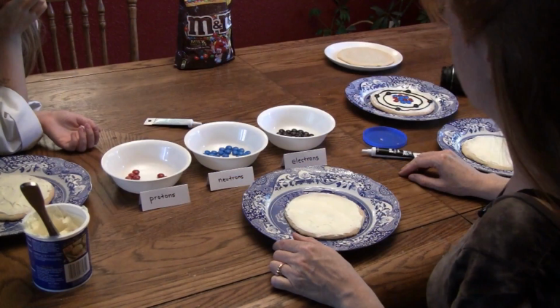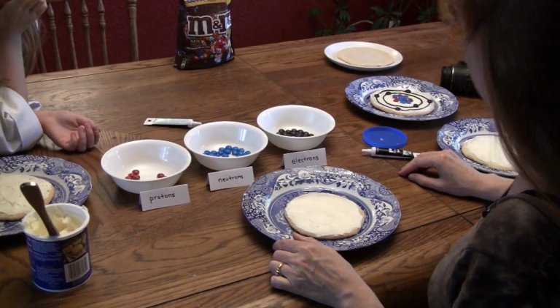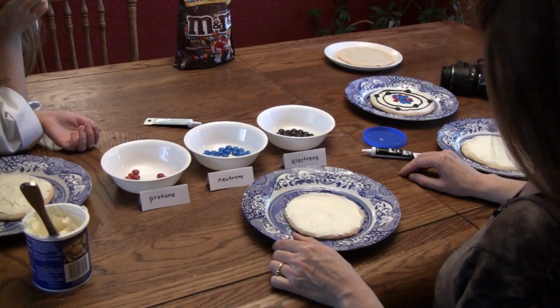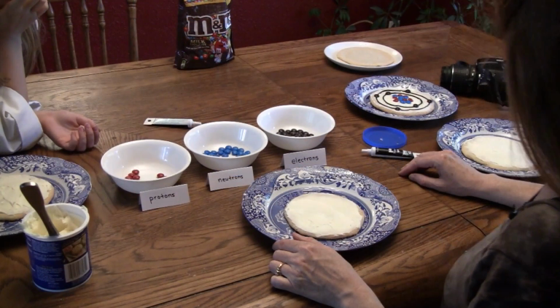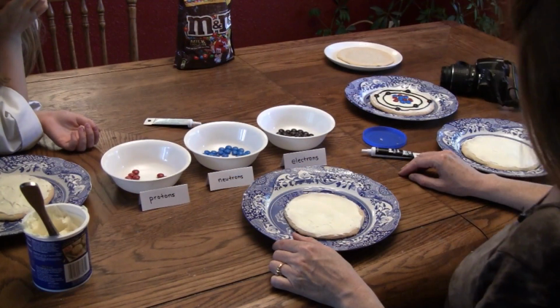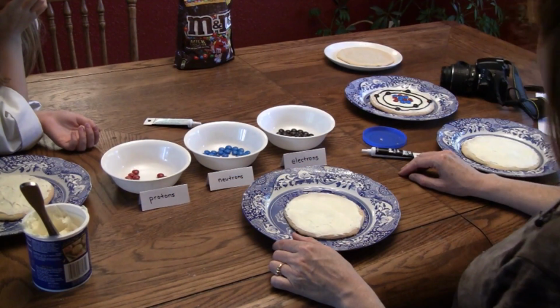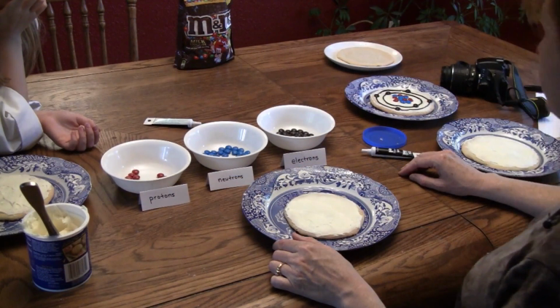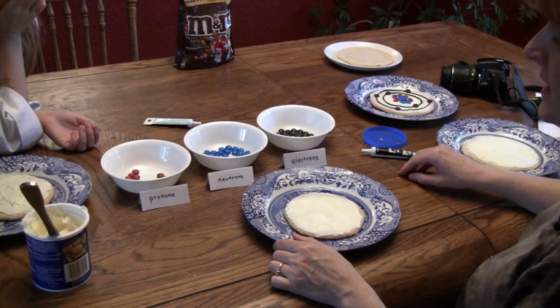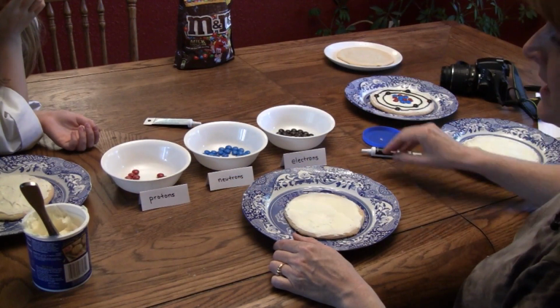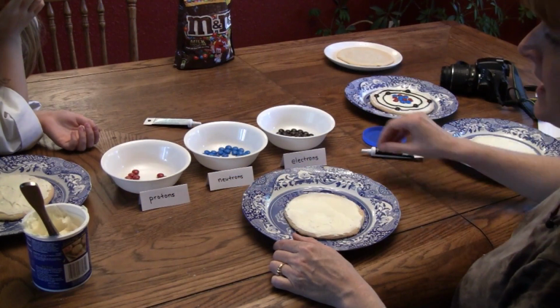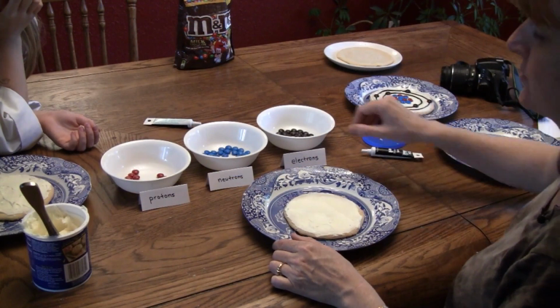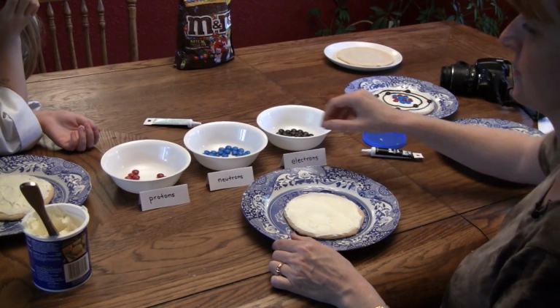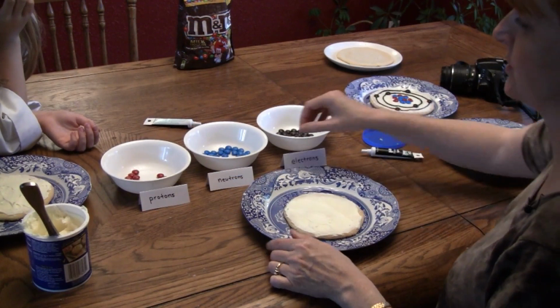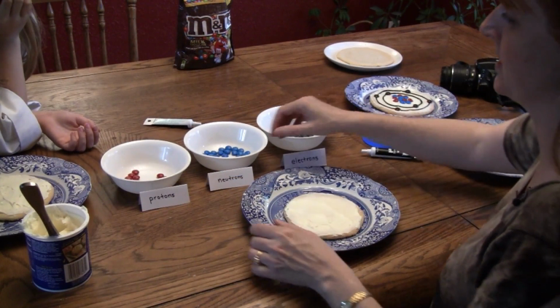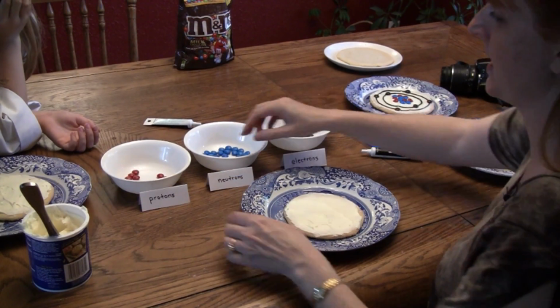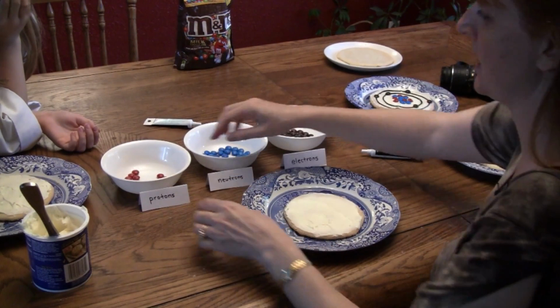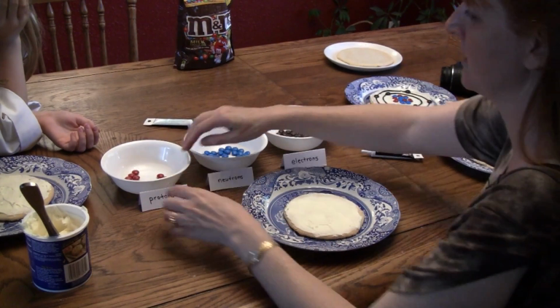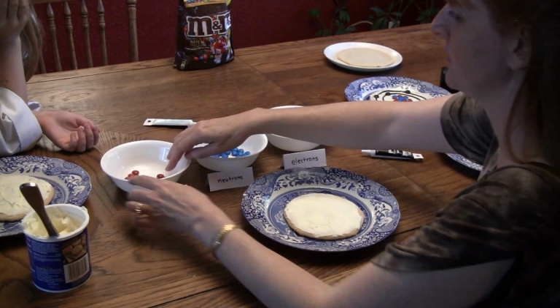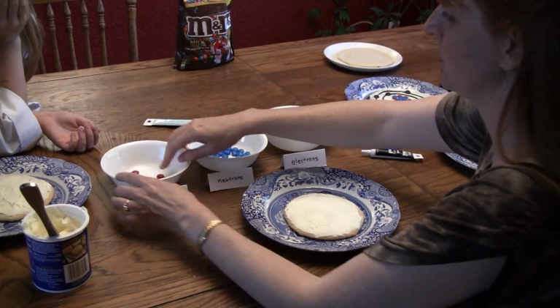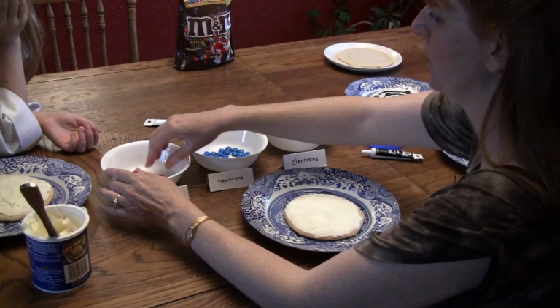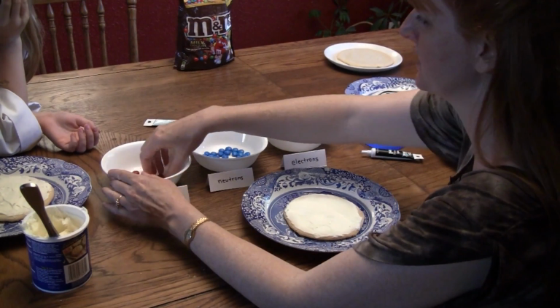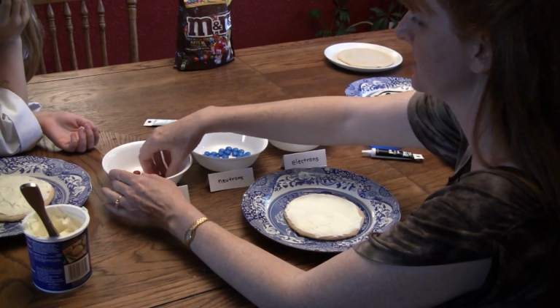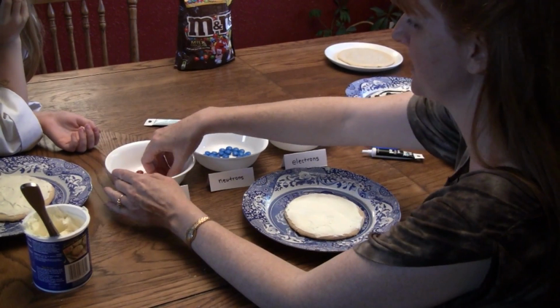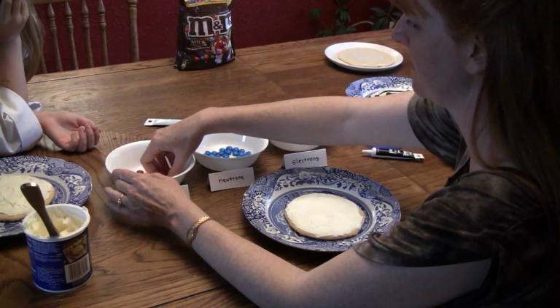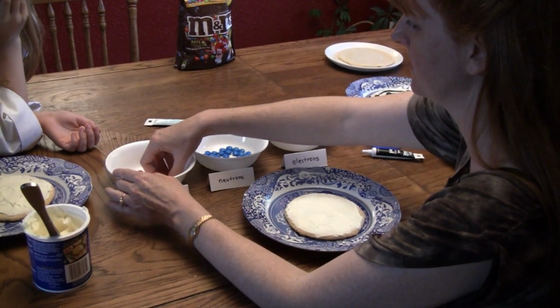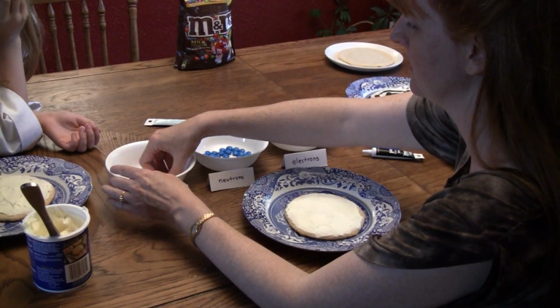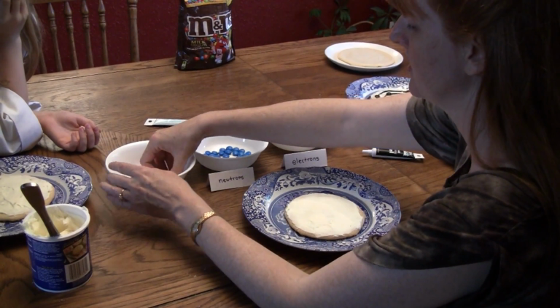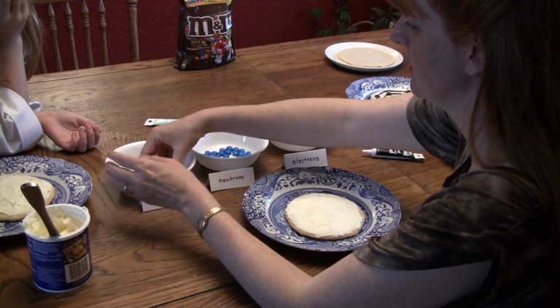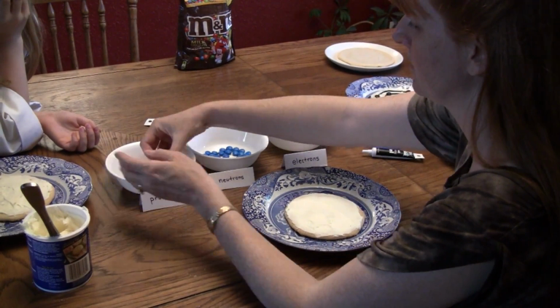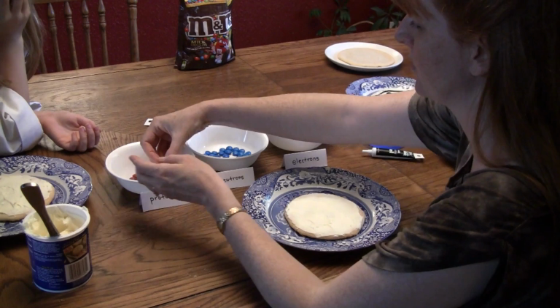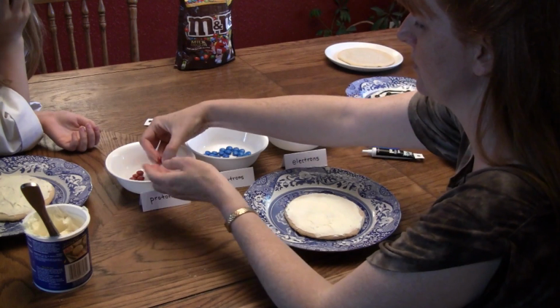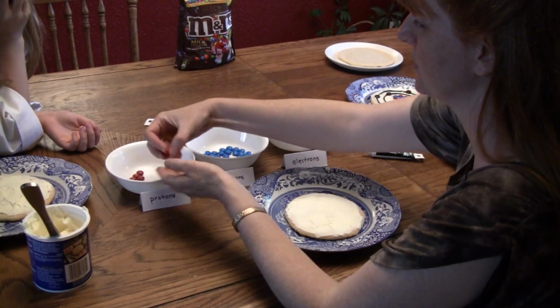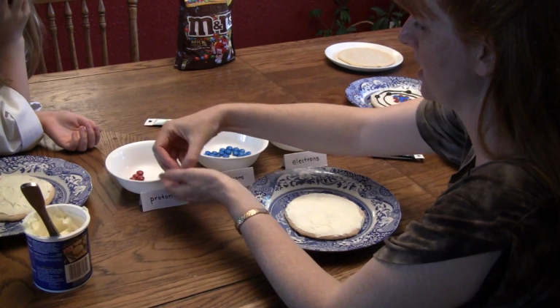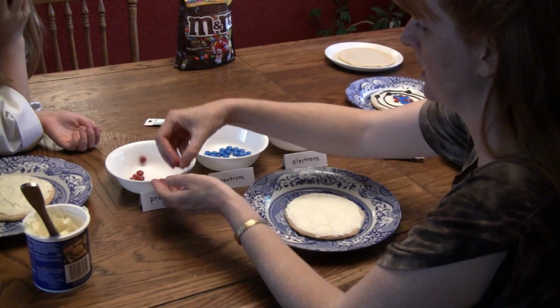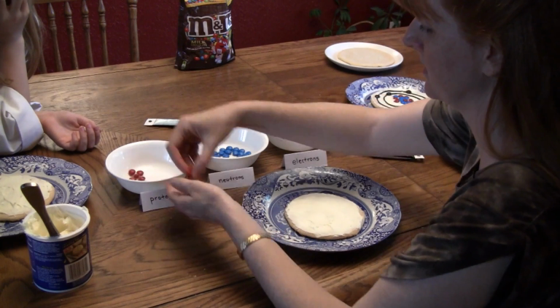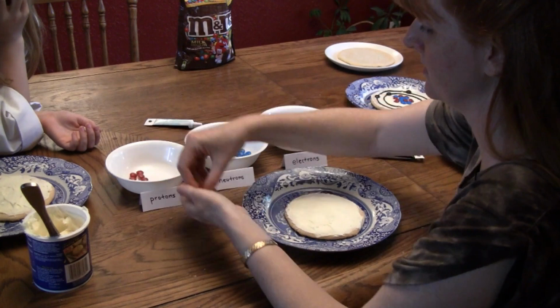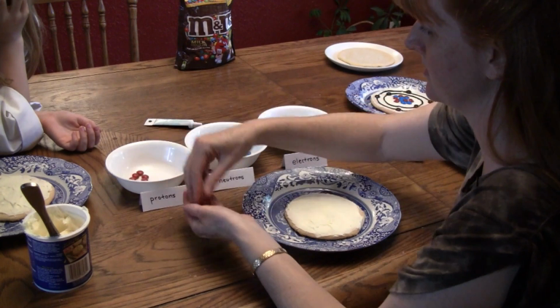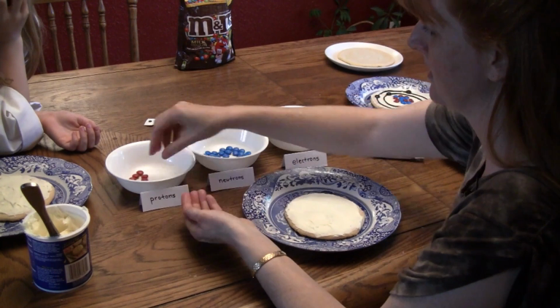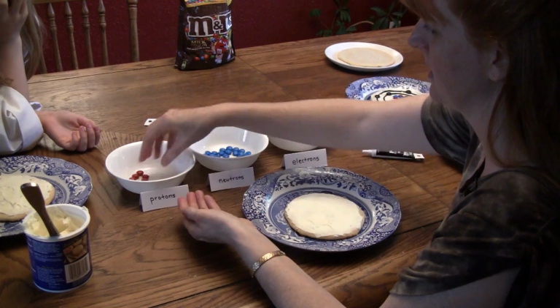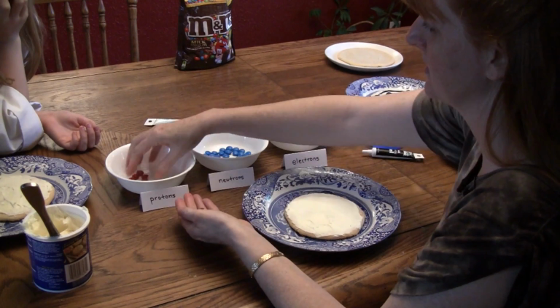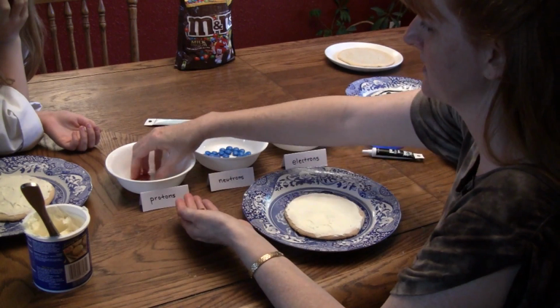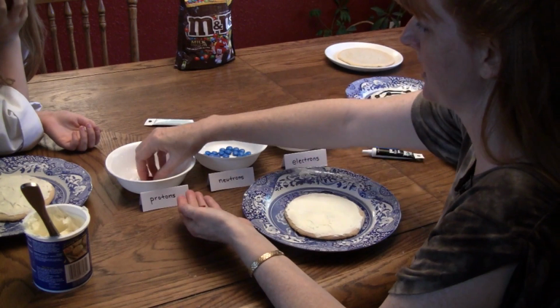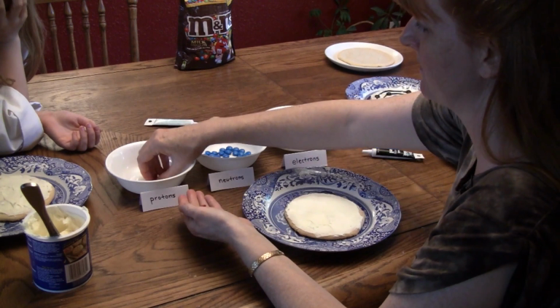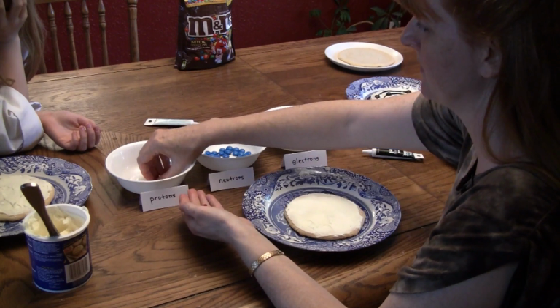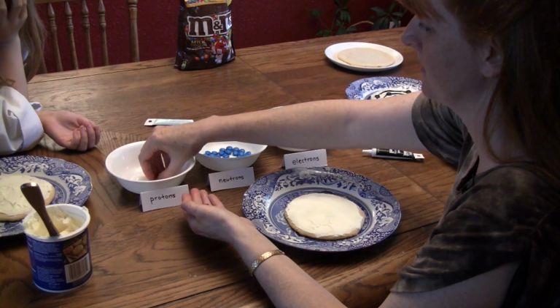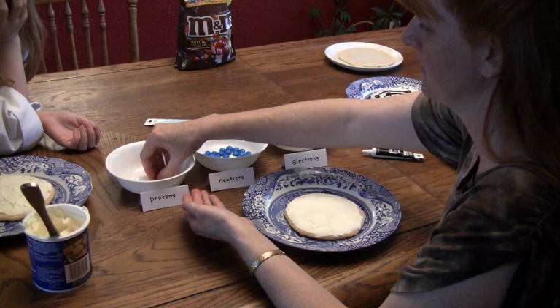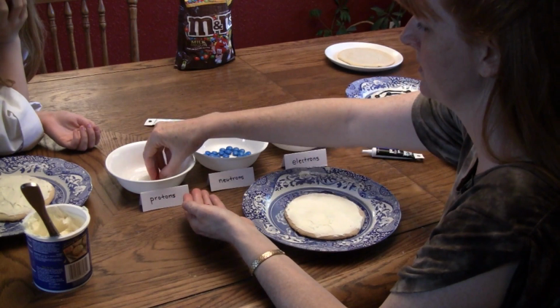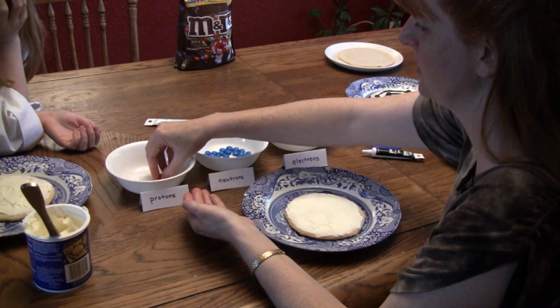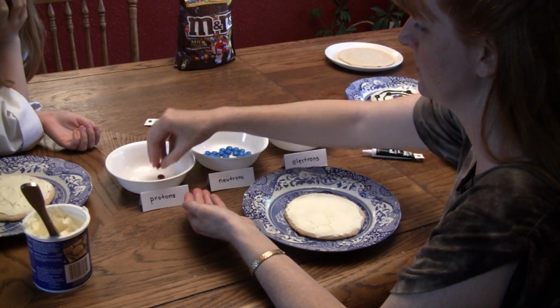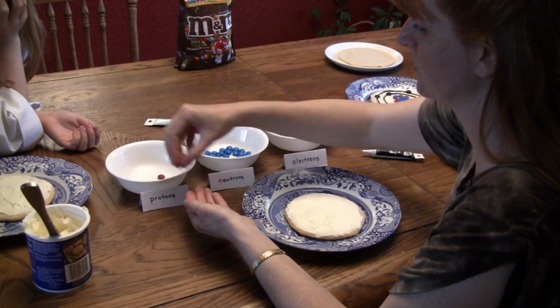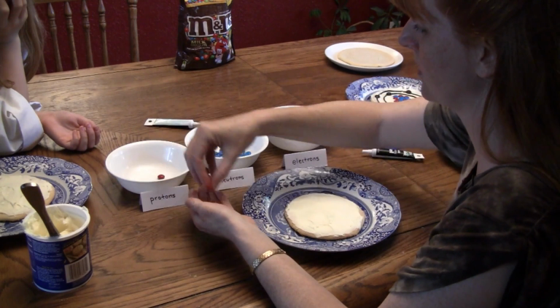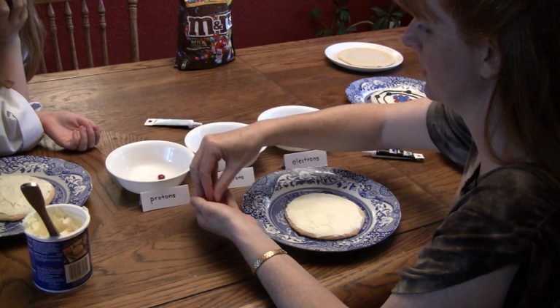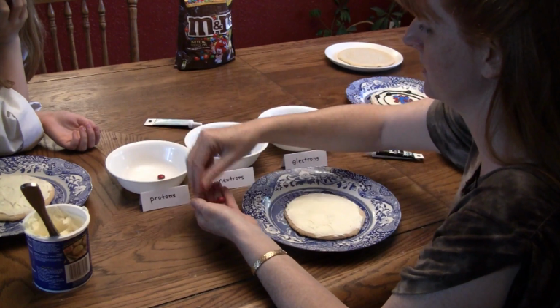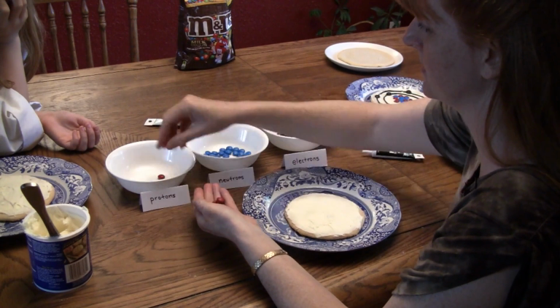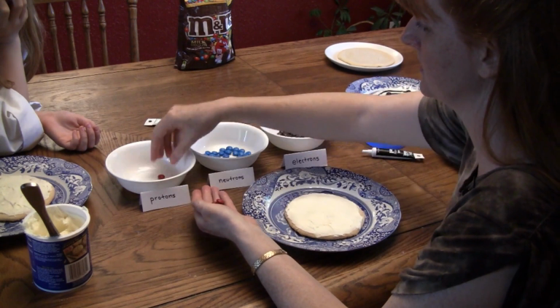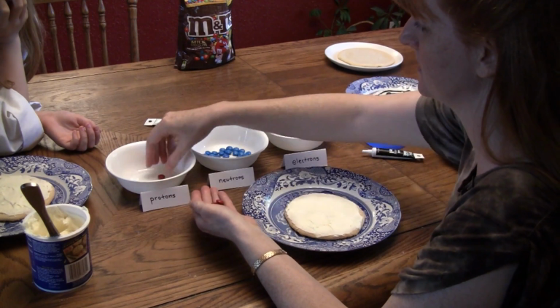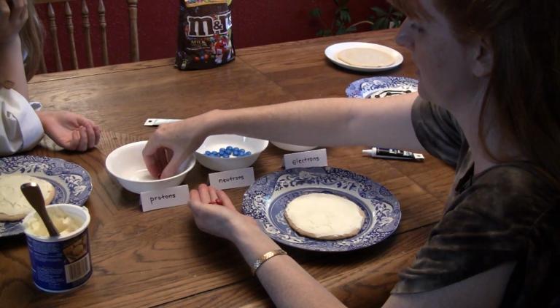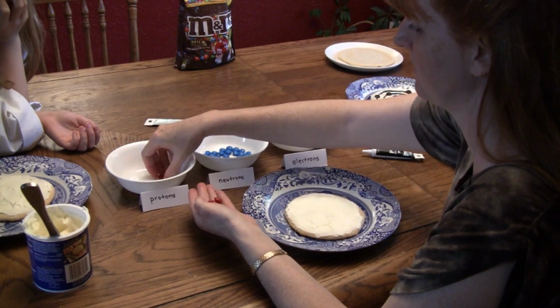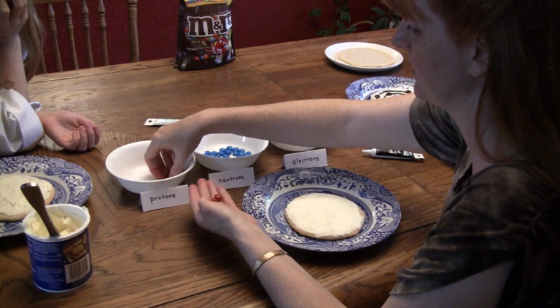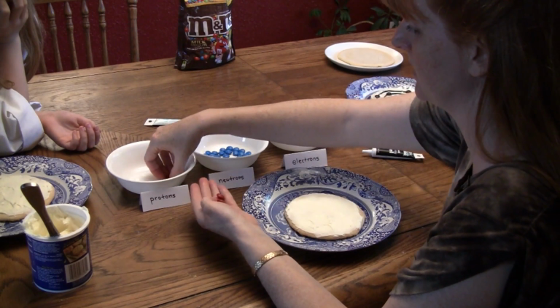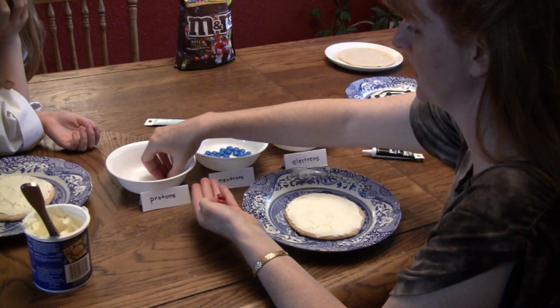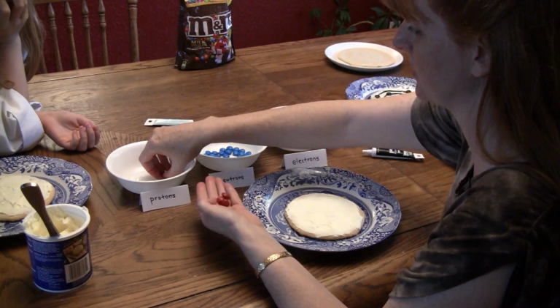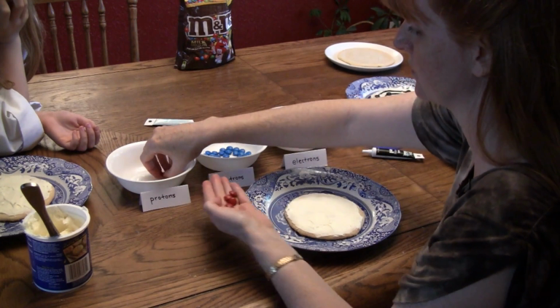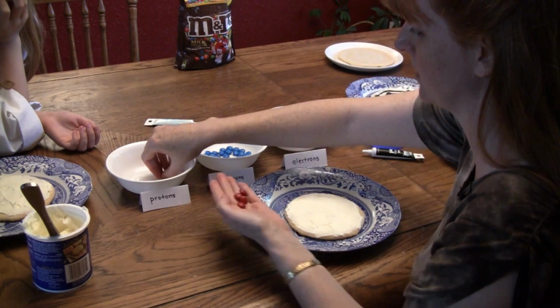For the nitrogen atom you want seven protons, seven neutrons, and seven electrons.